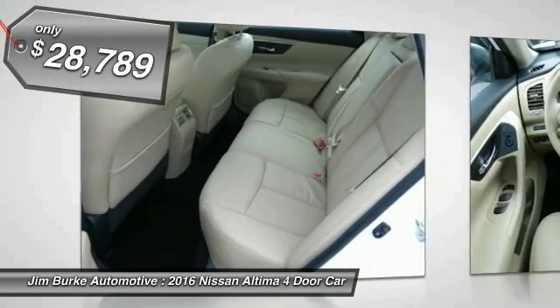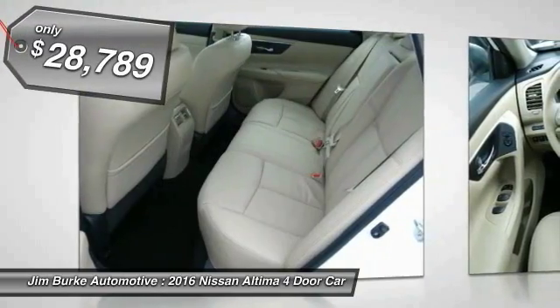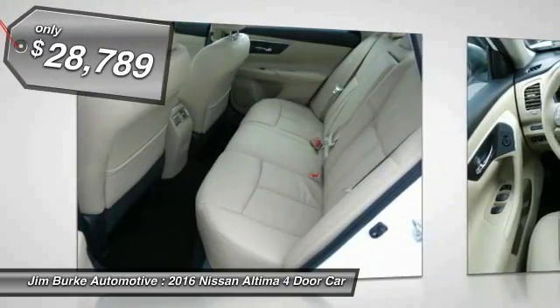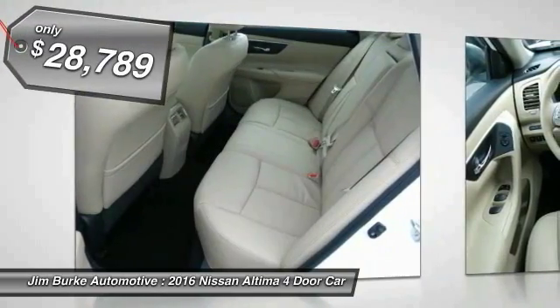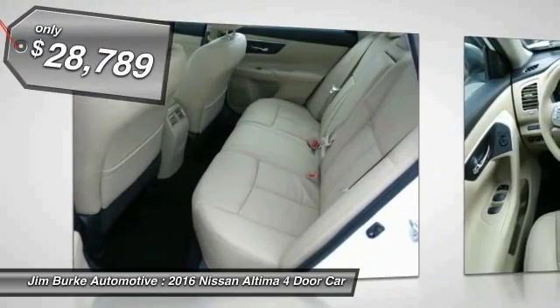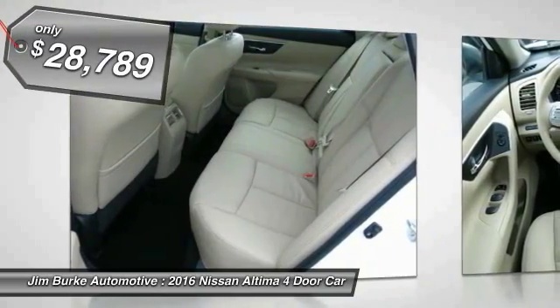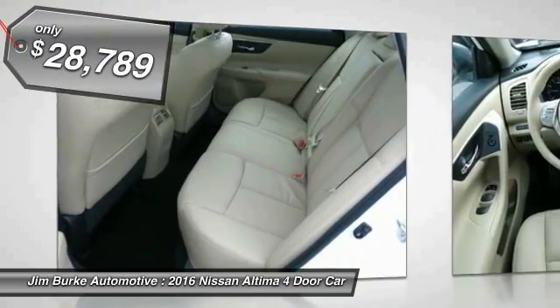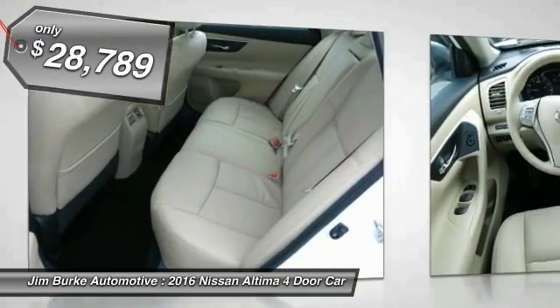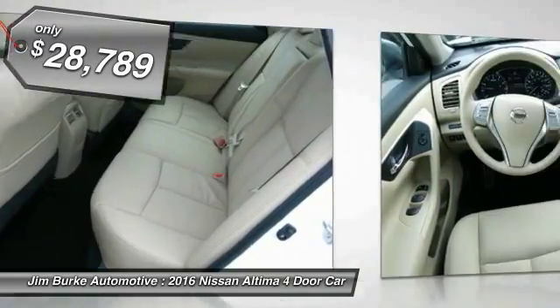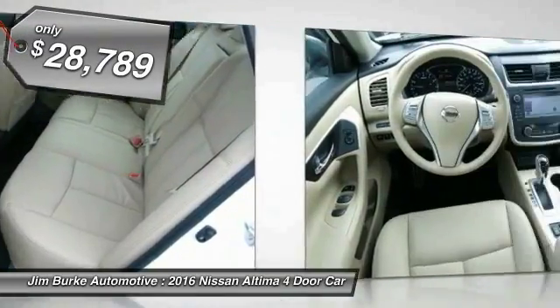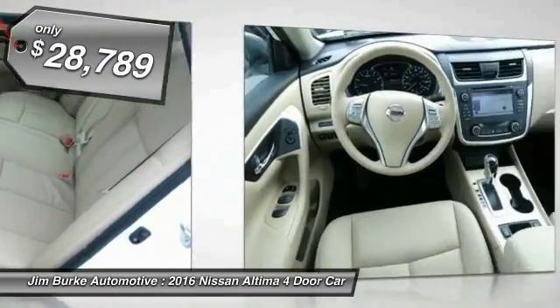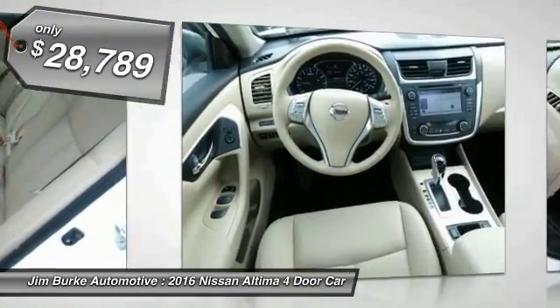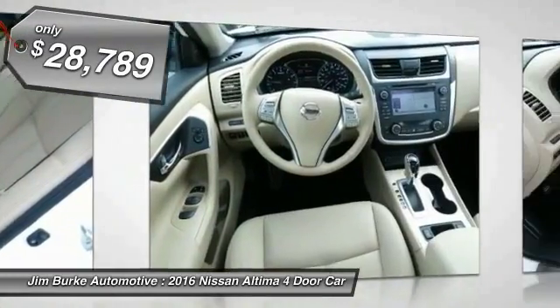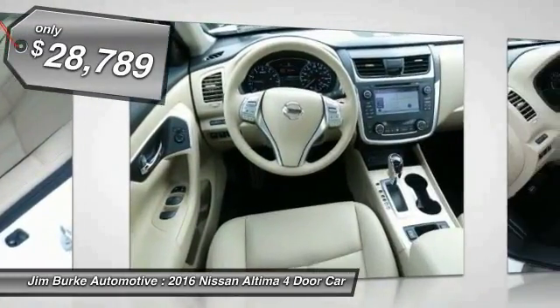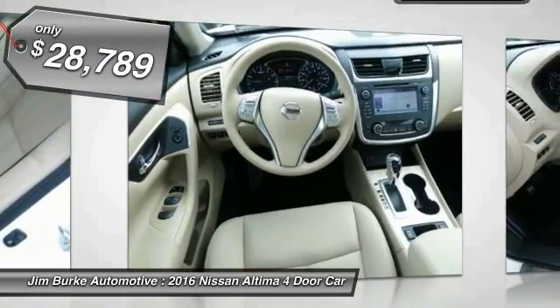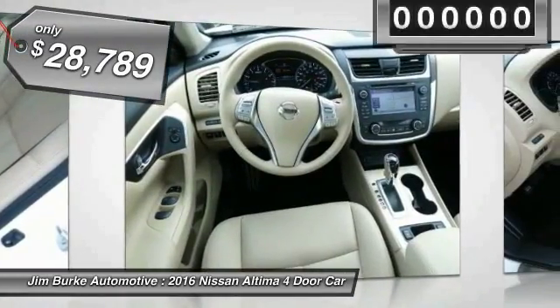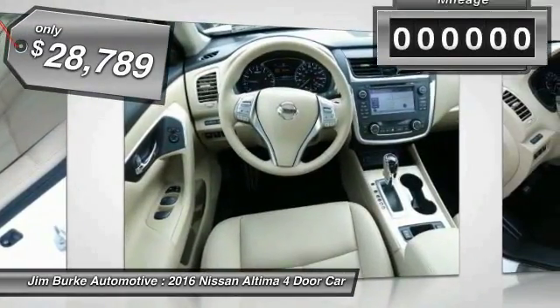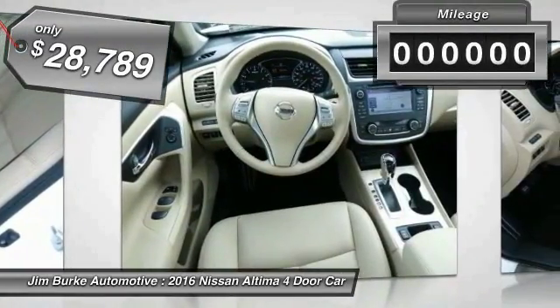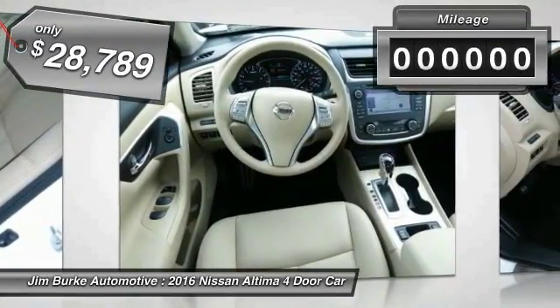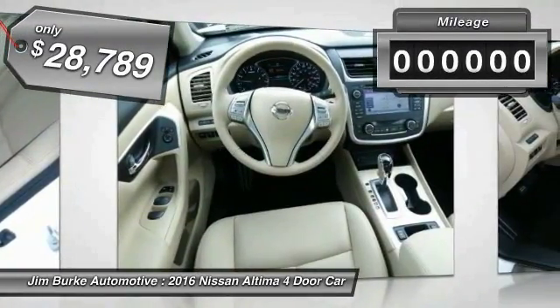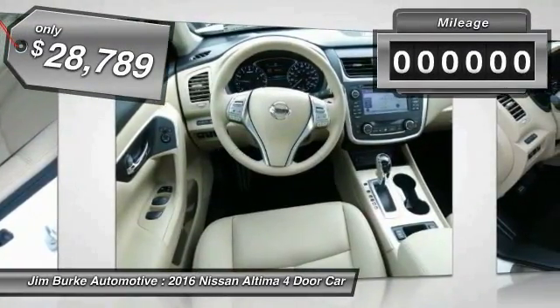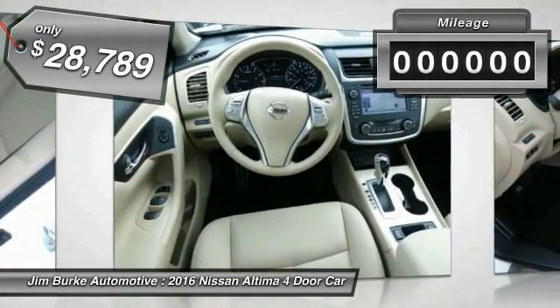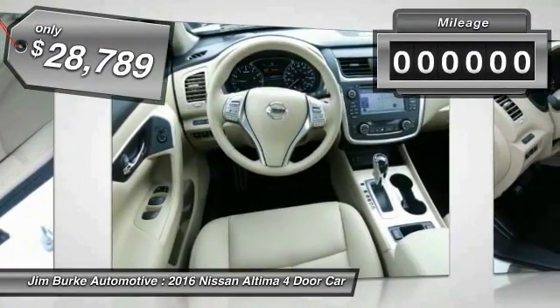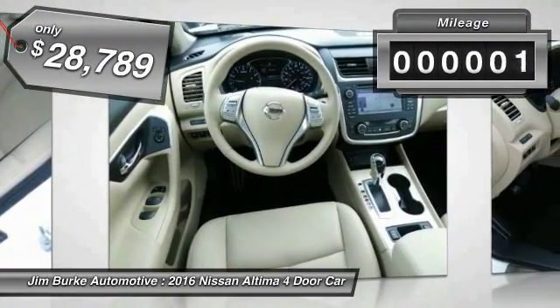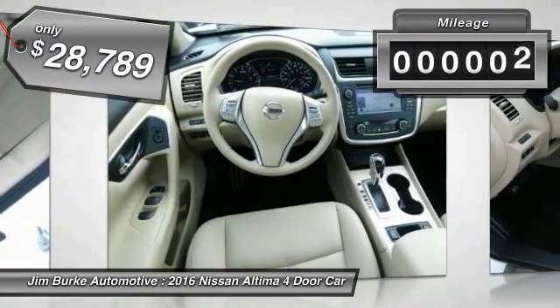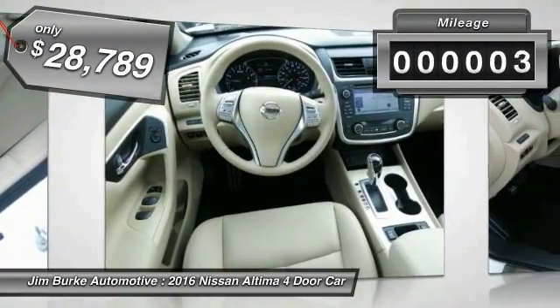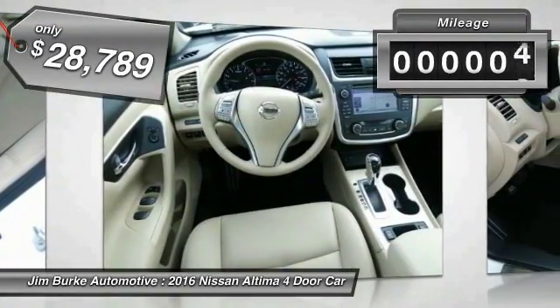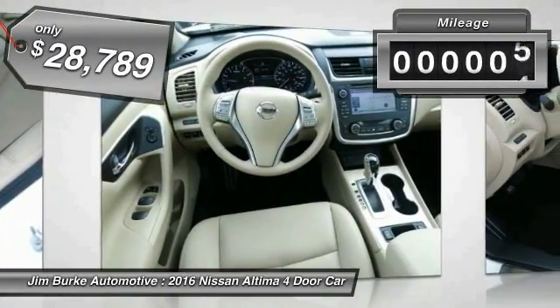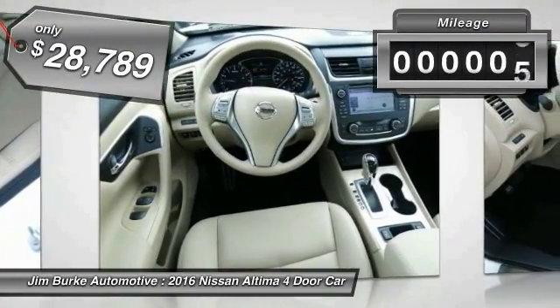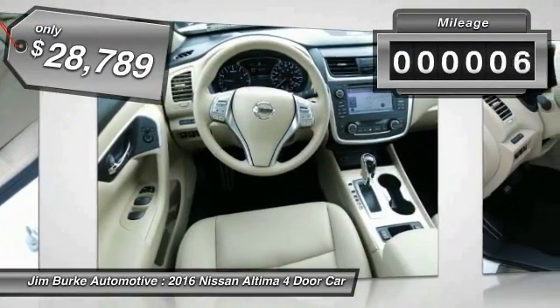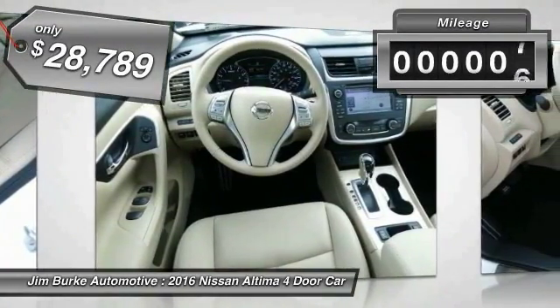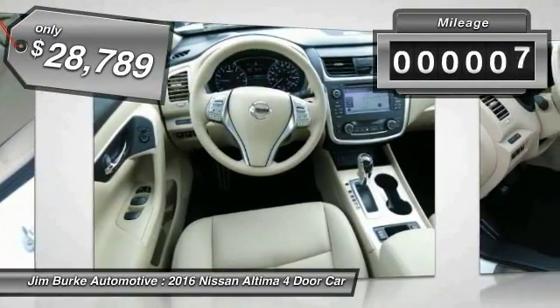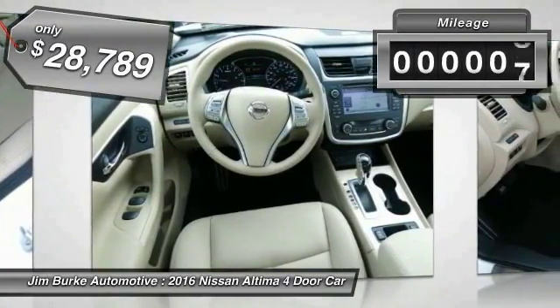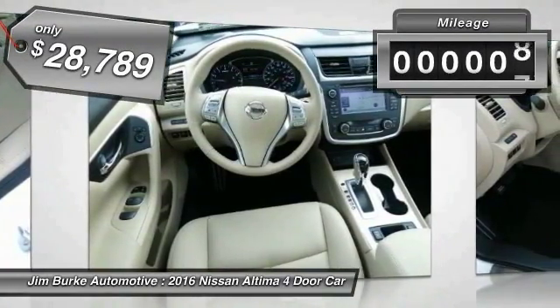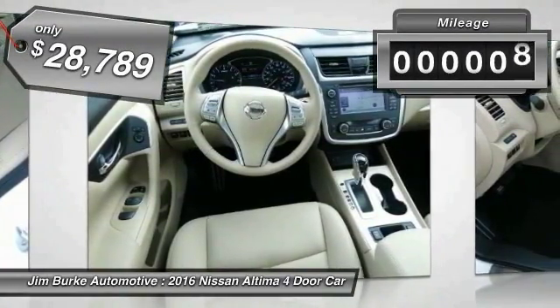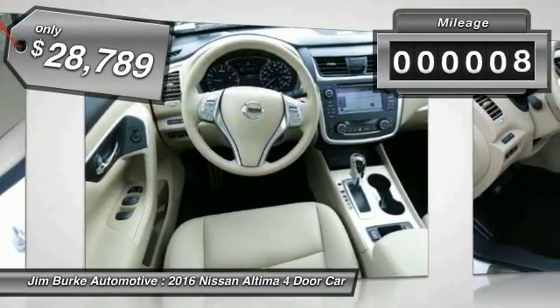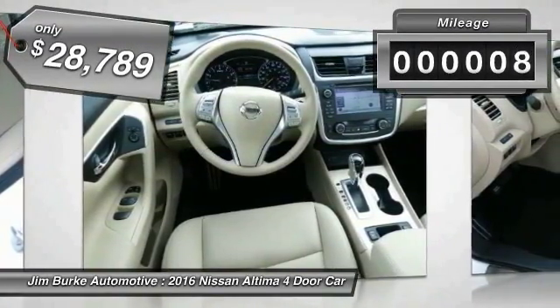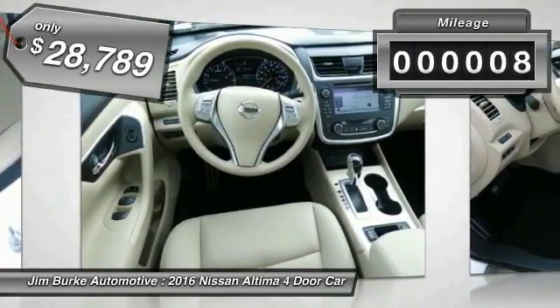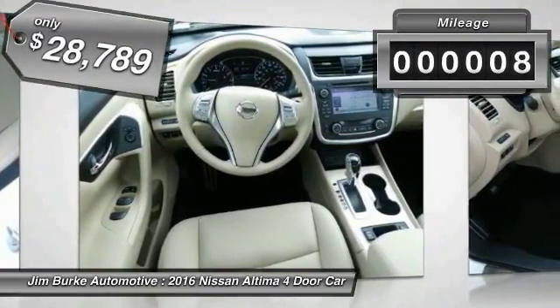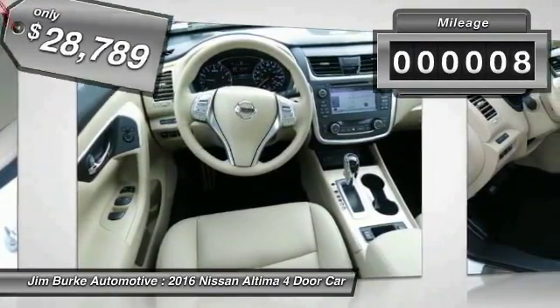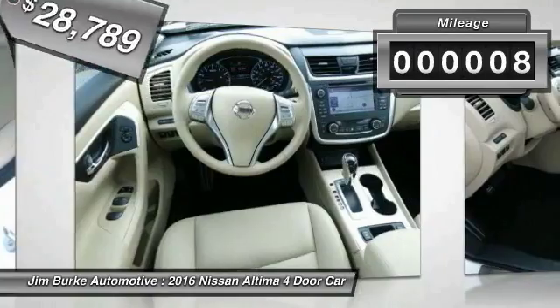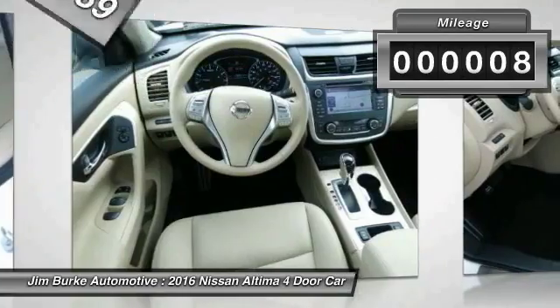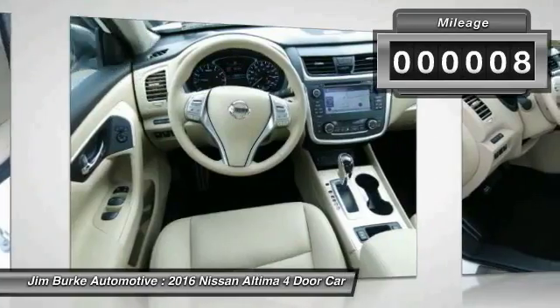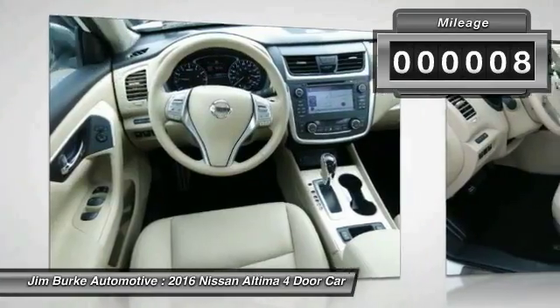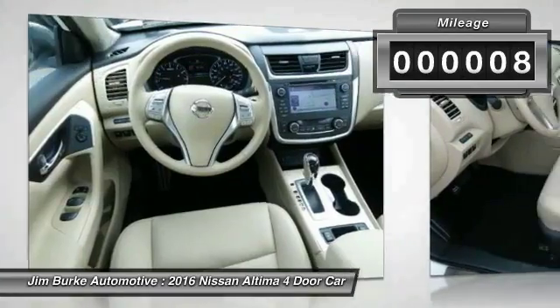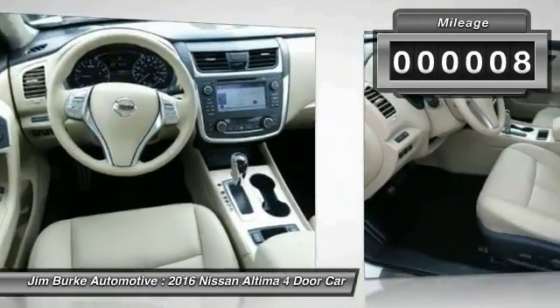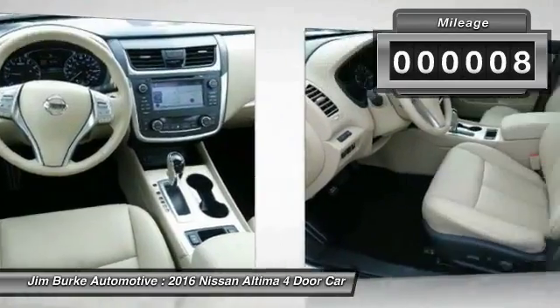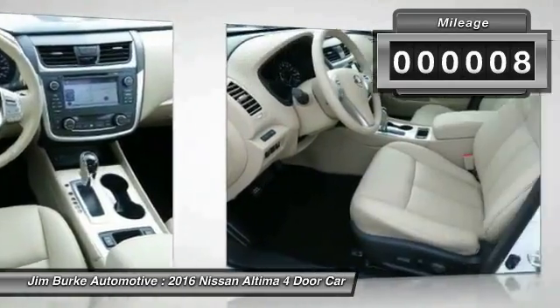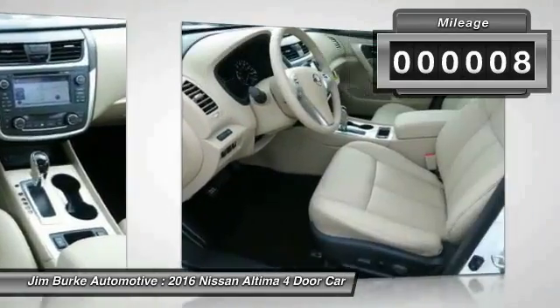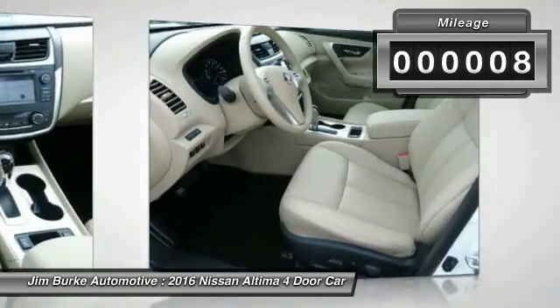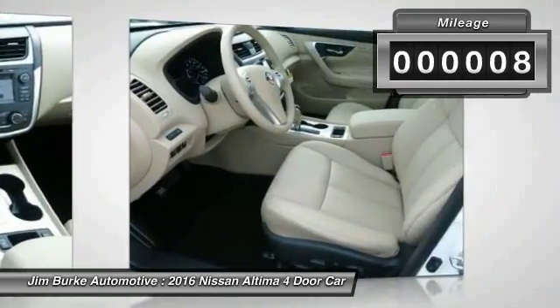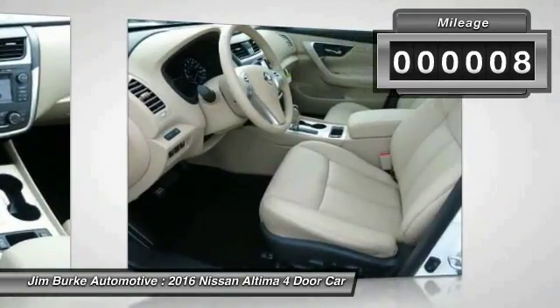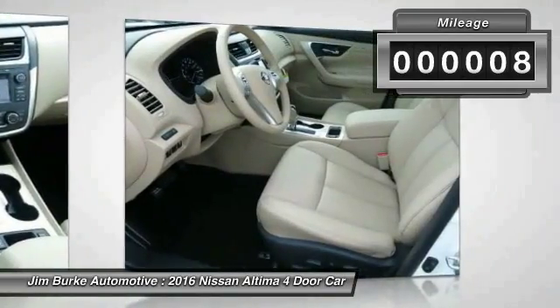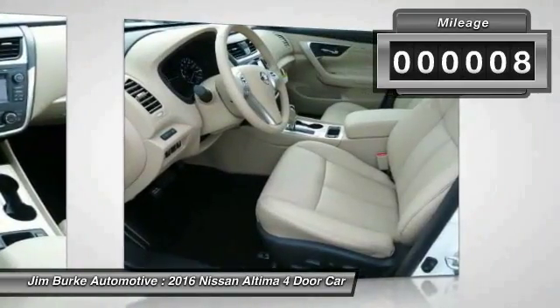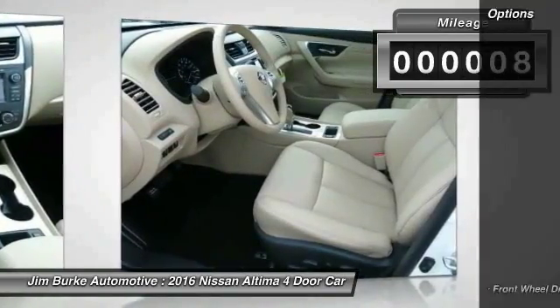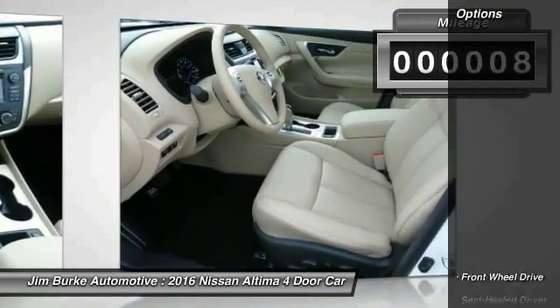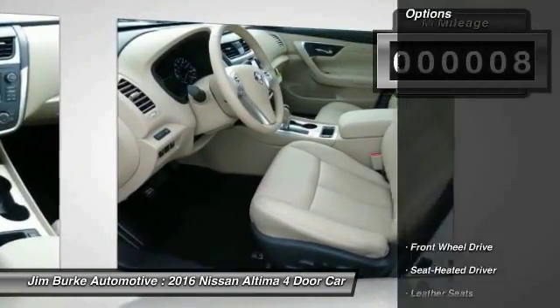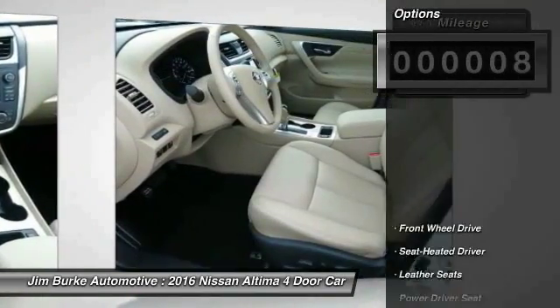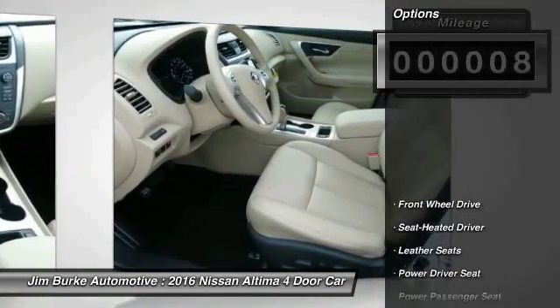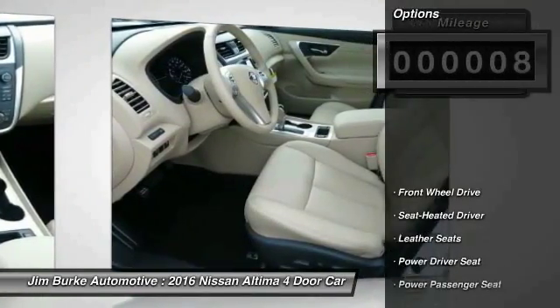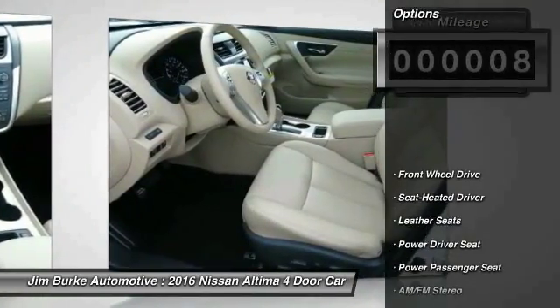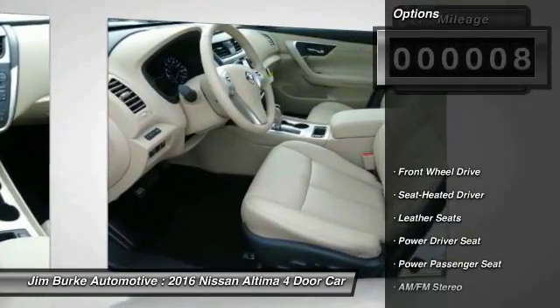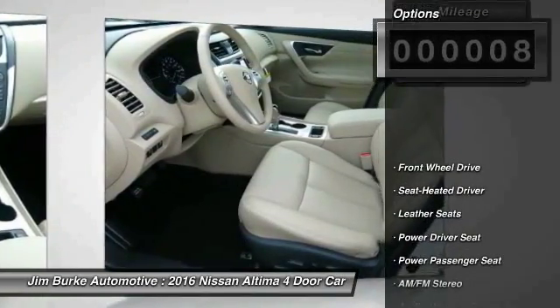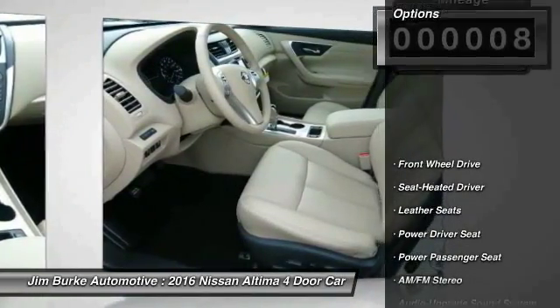And it is priced below $30,000. This vehicle has less than 100 miles. Here are some of this vehicle's great options.